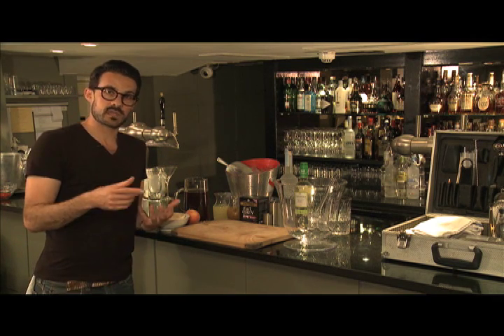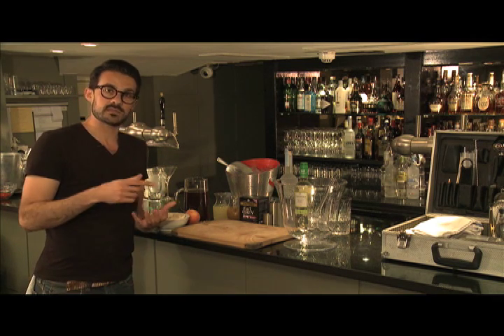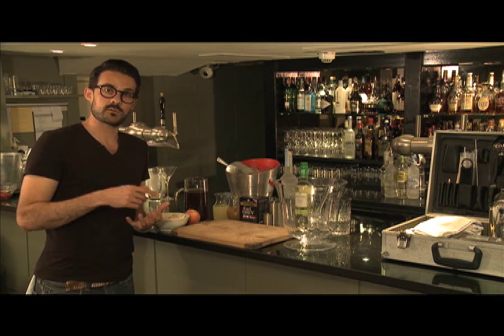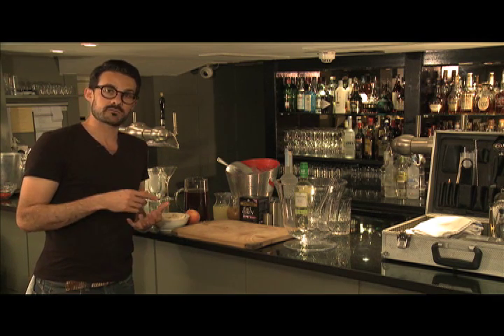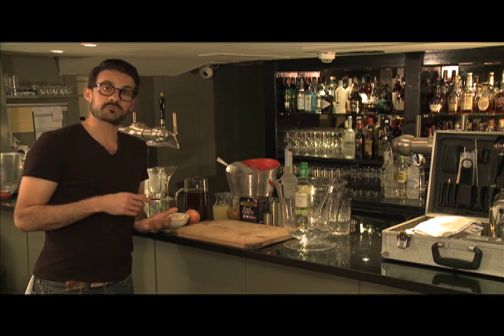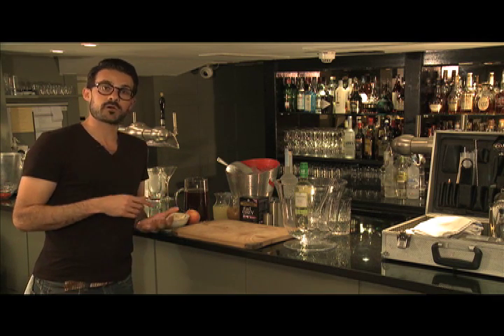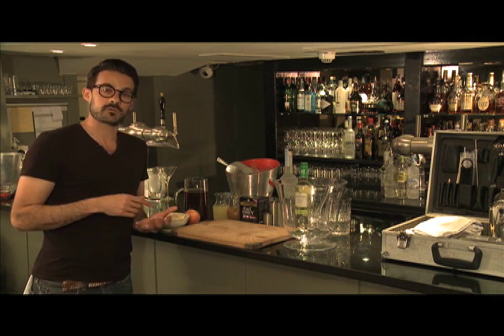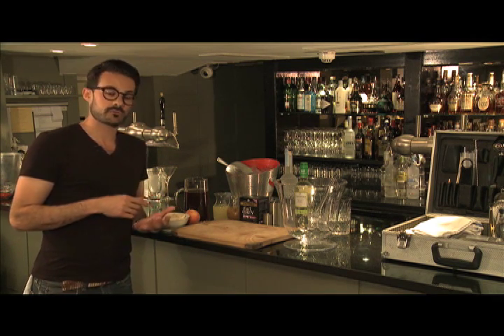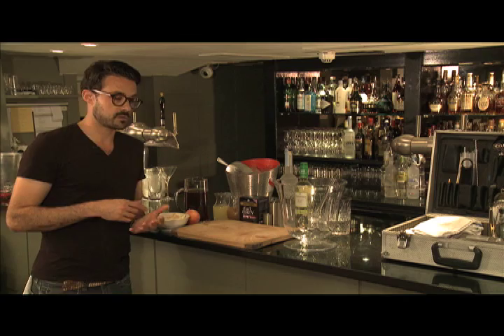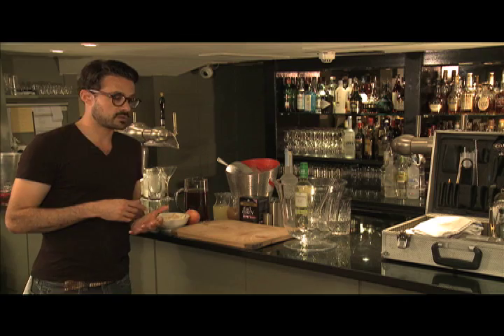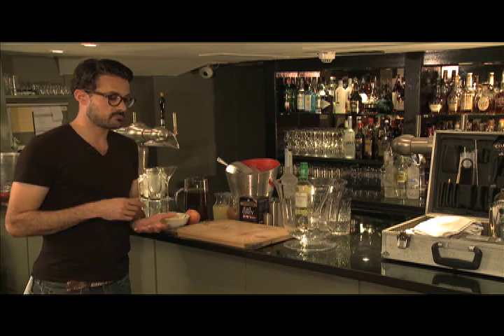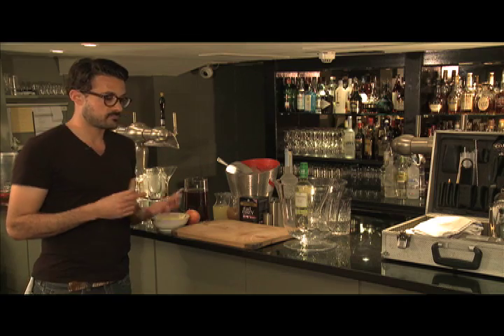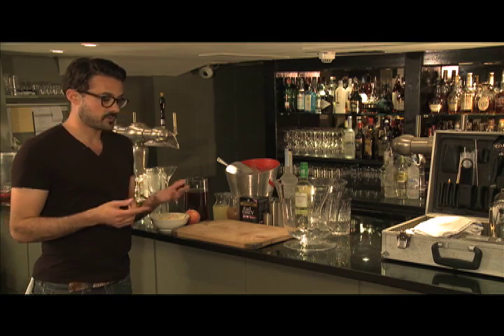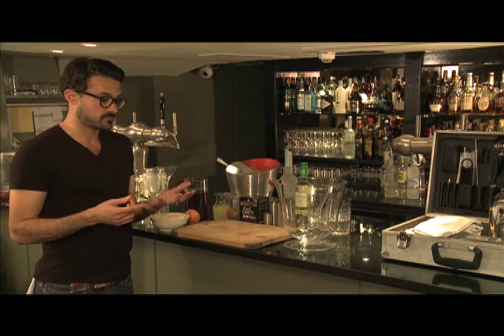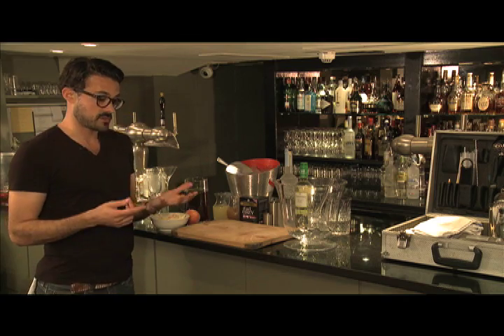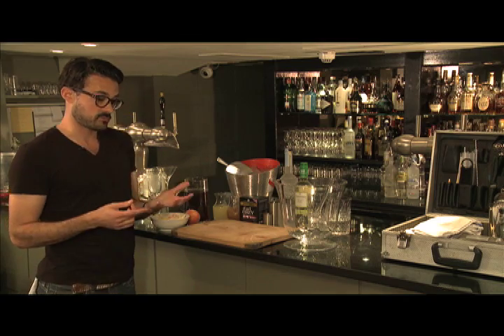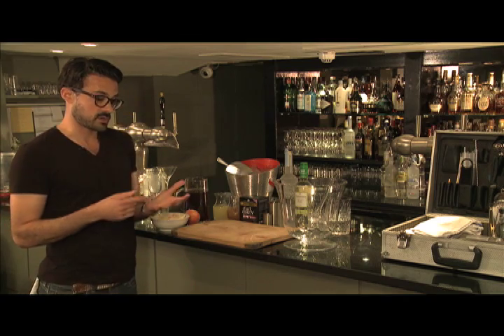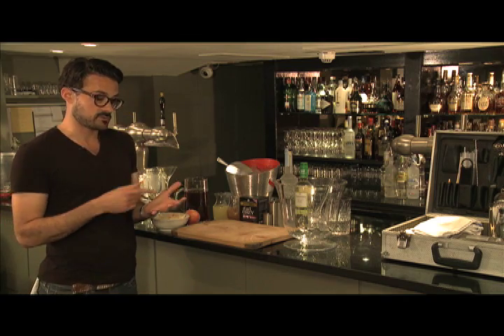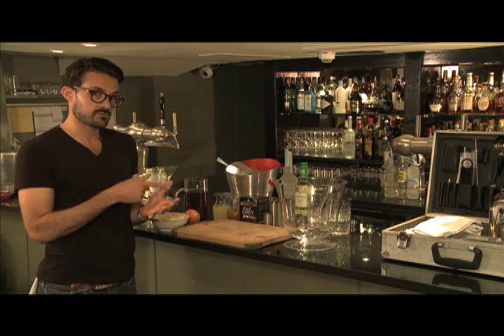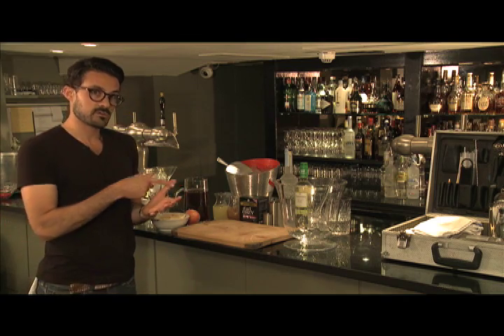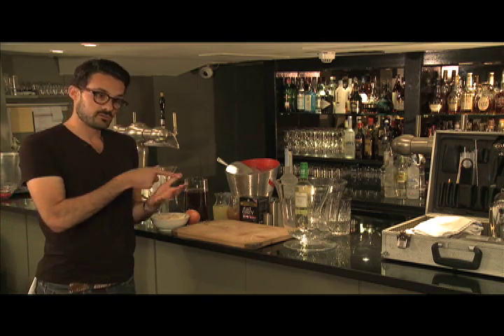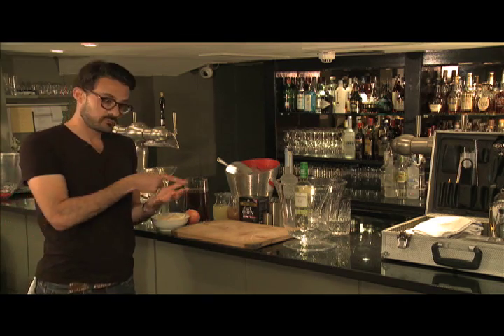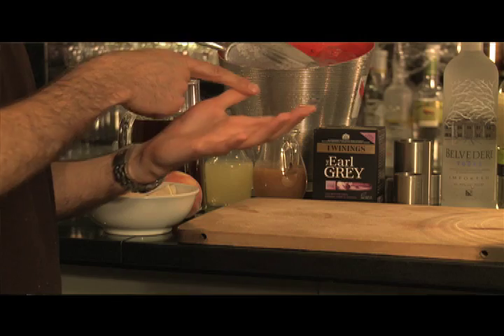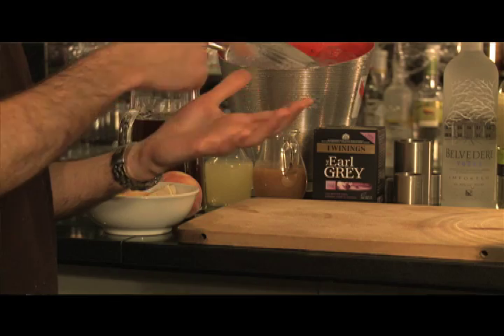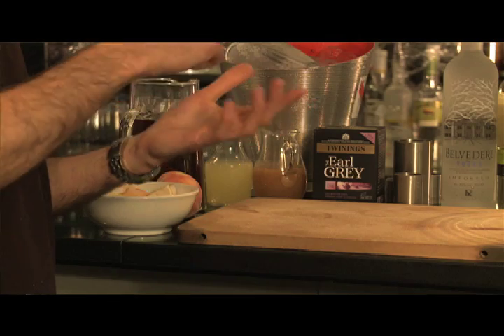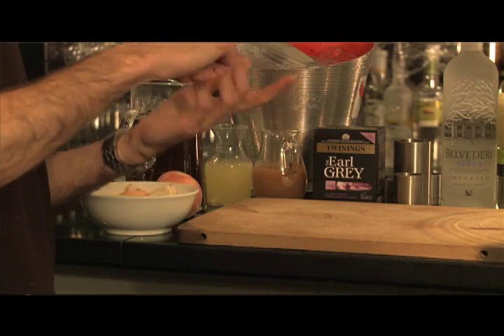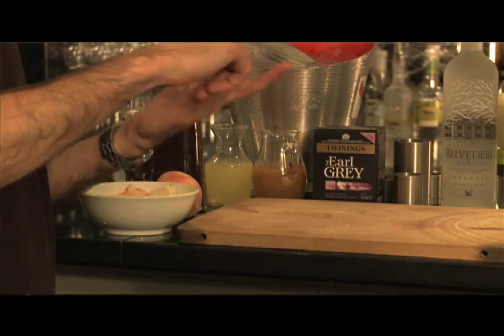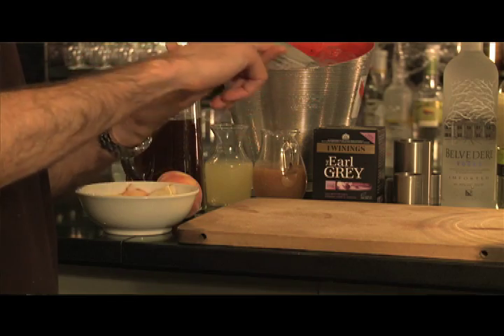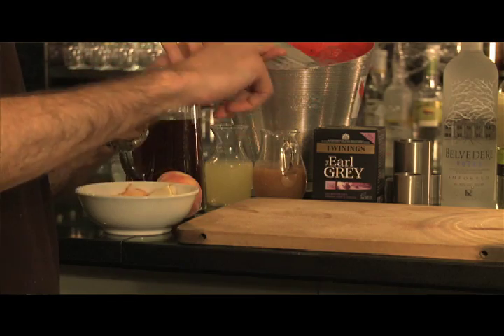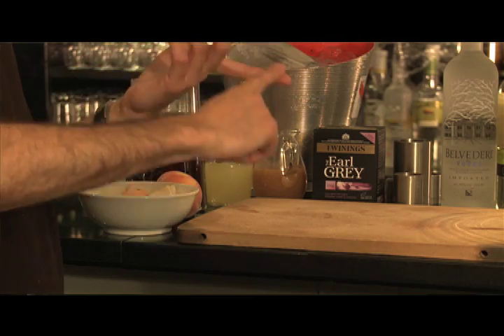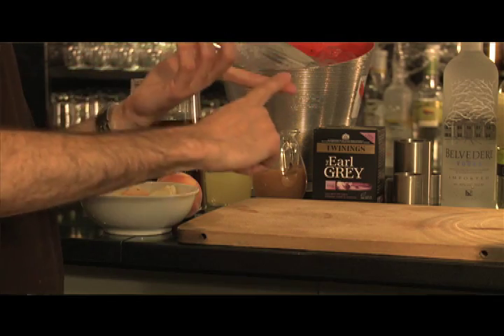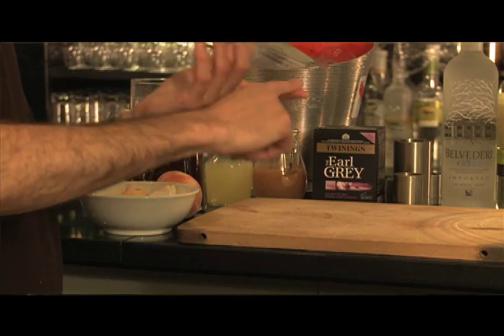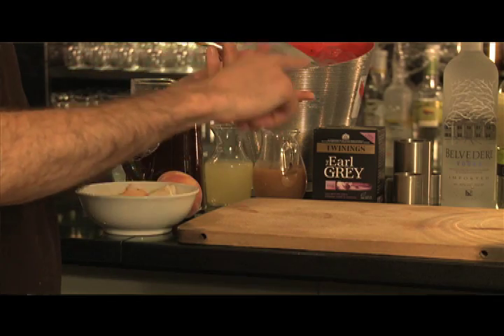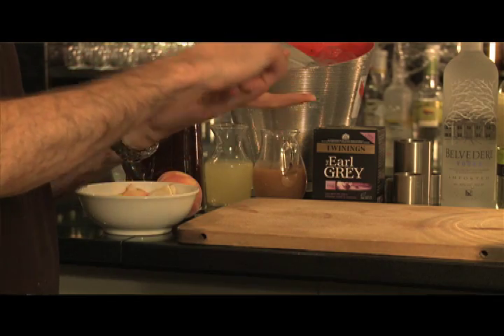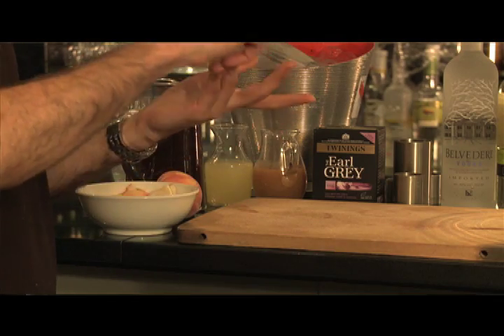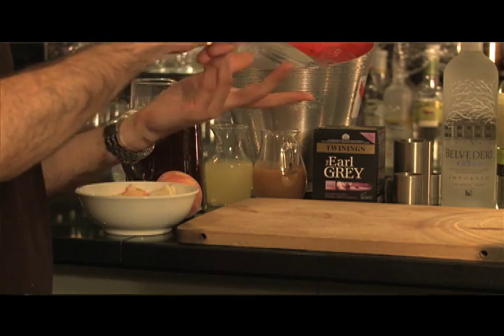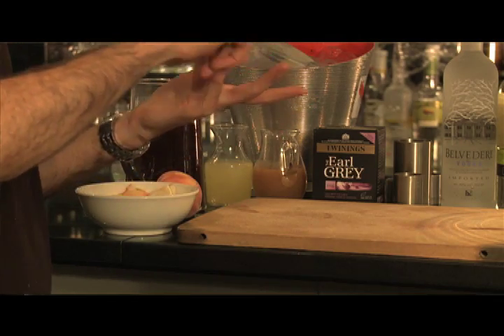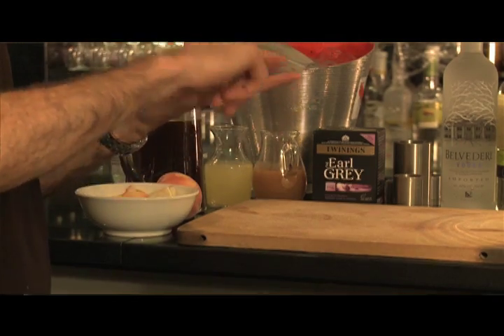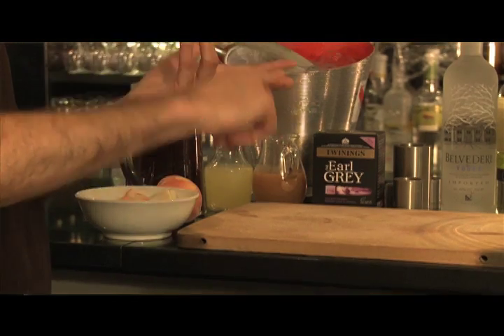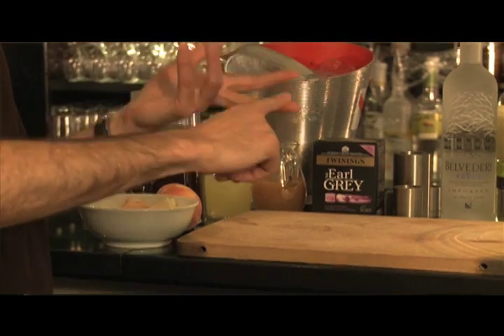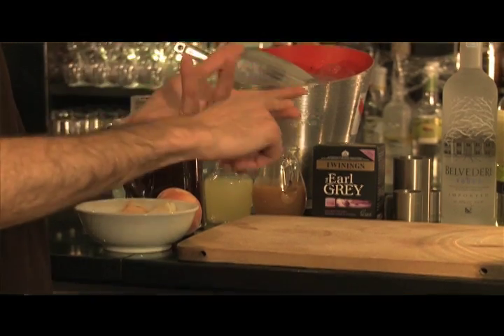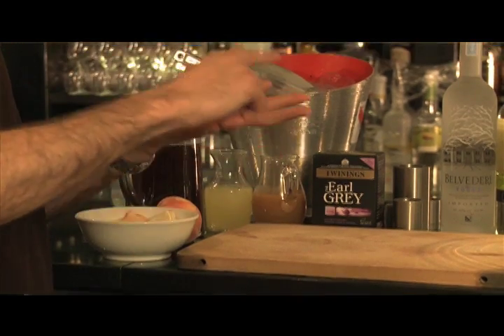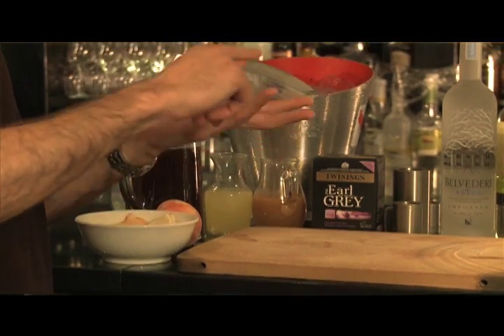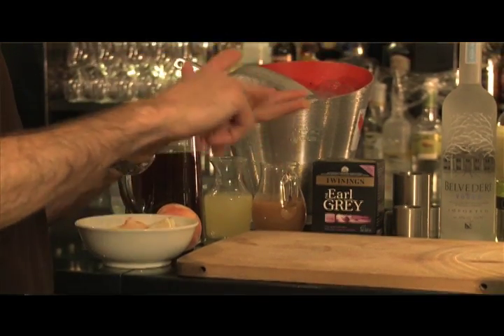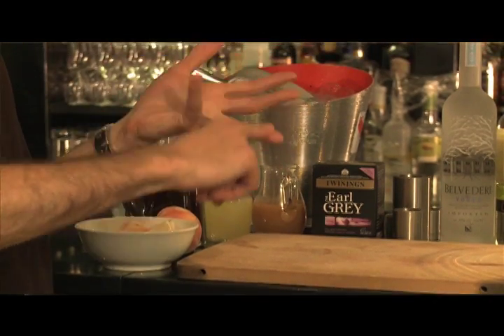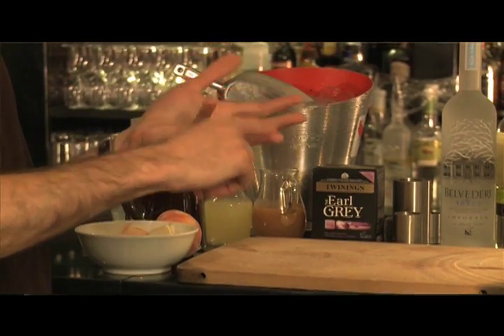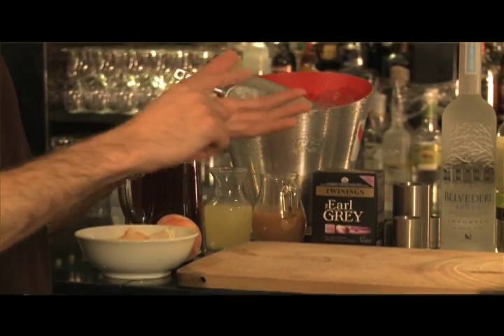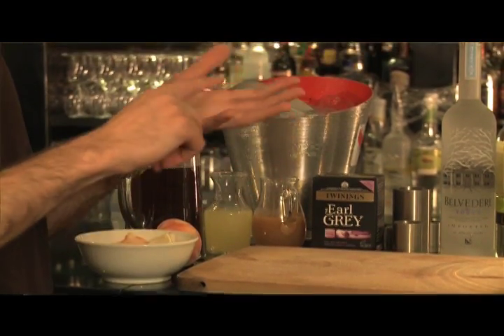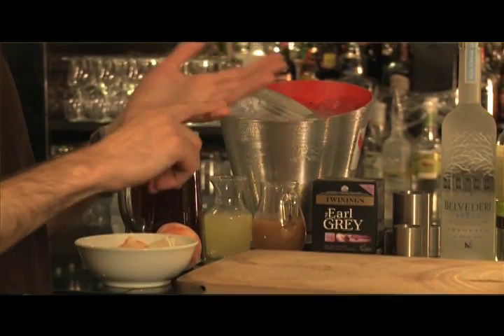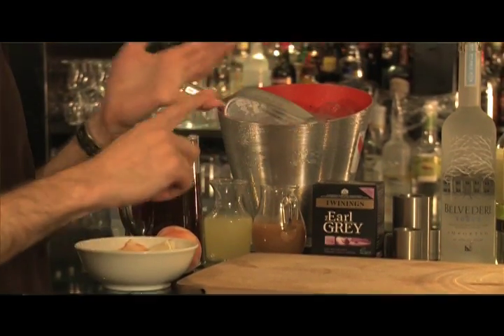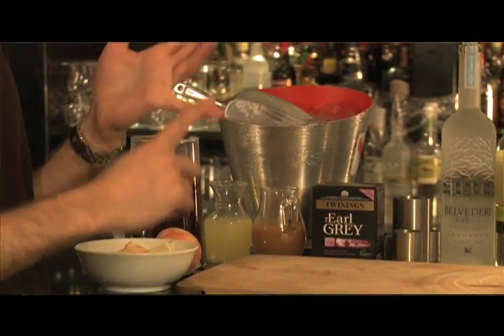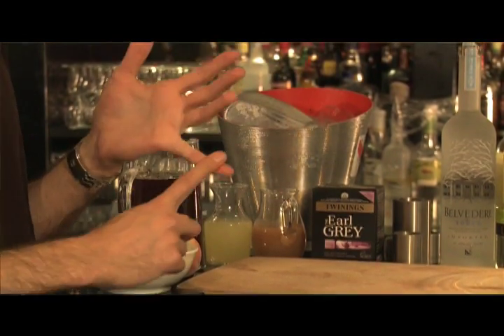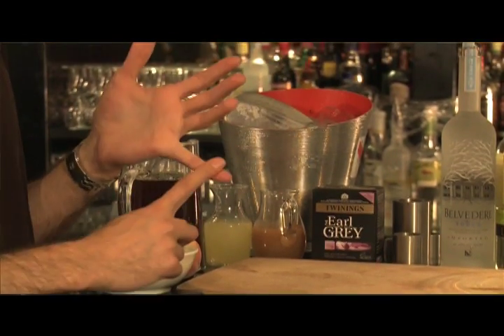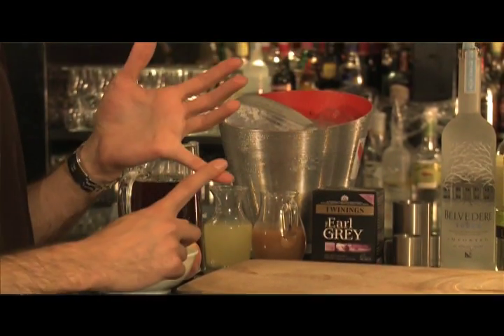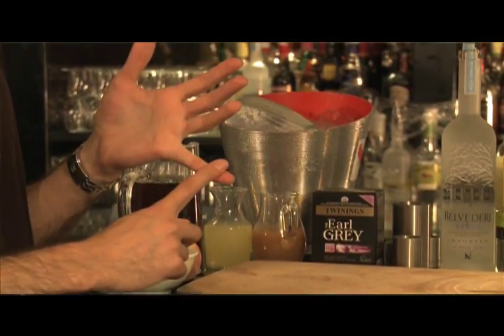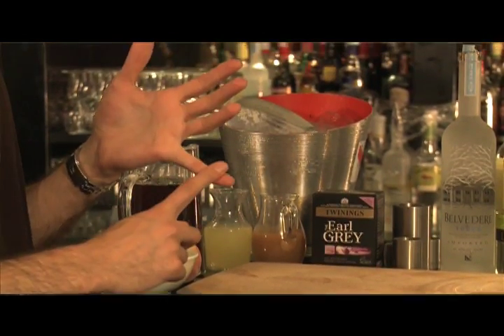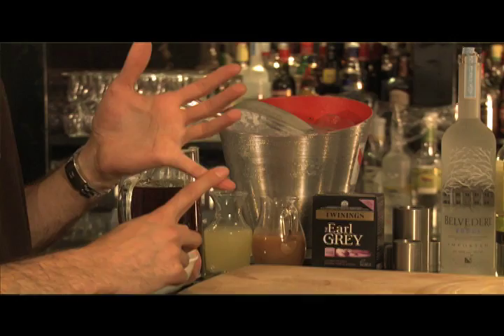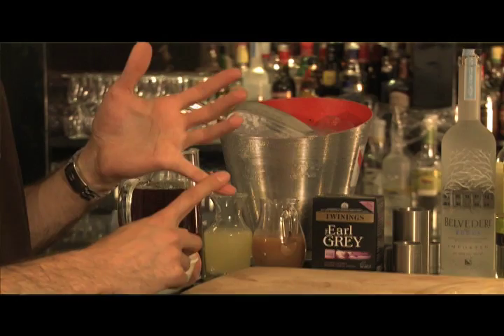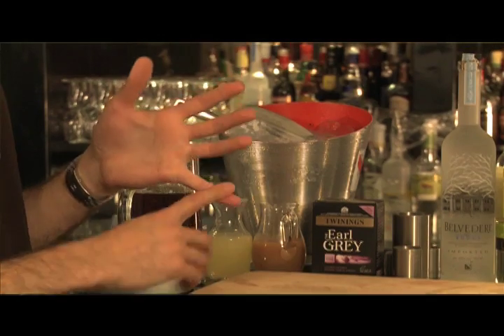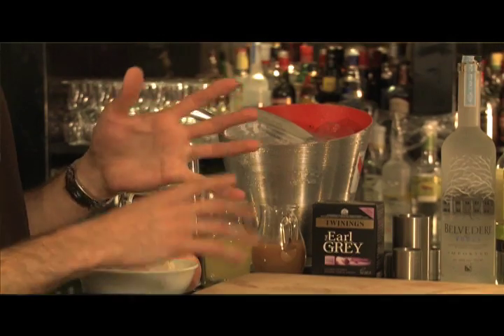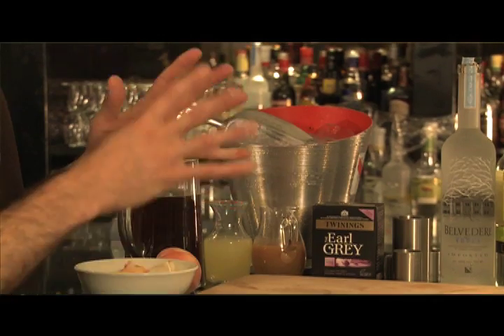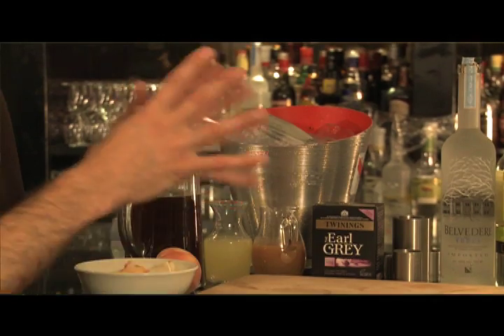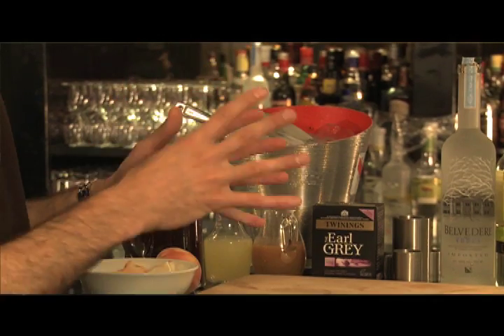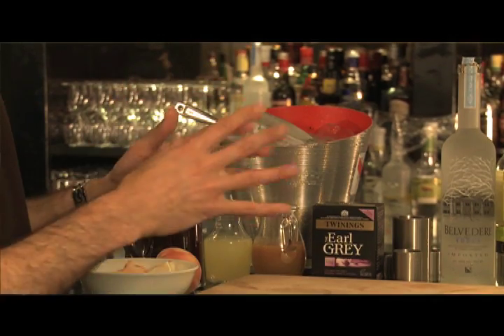The word punch is the Hindi word for five, and it refers to the five ingredients: spirit, citrus, sugar, spices, and tea. So that's the theory.